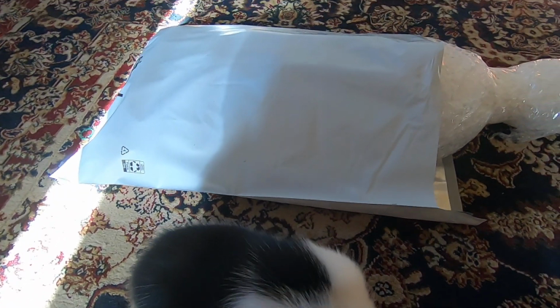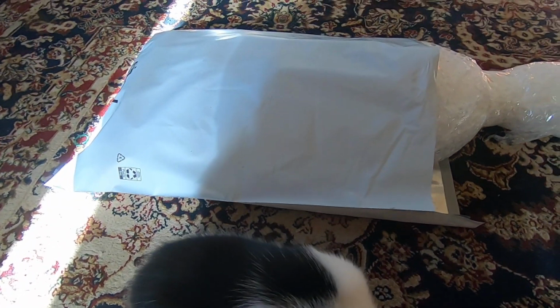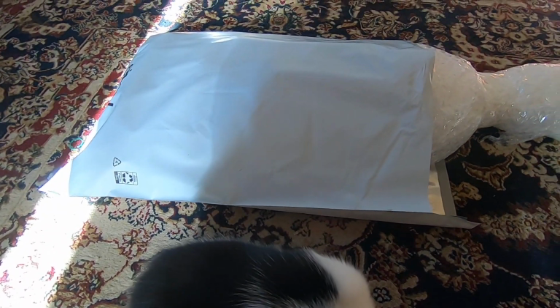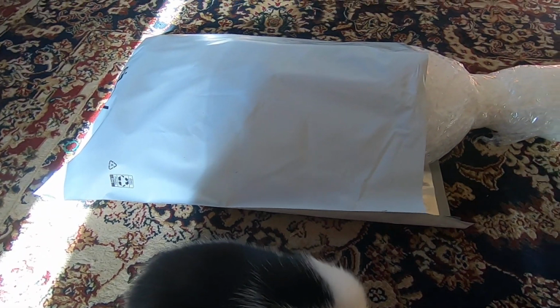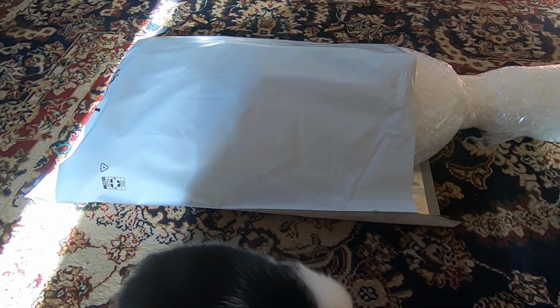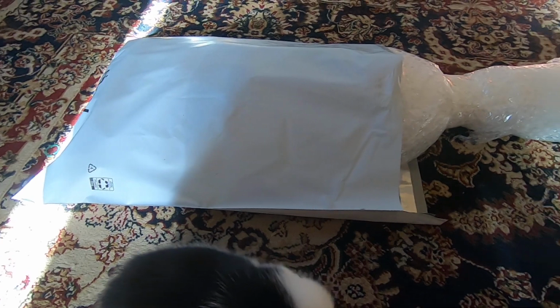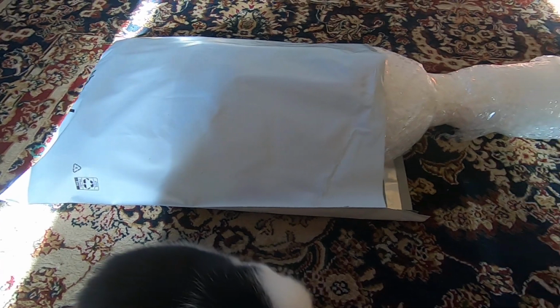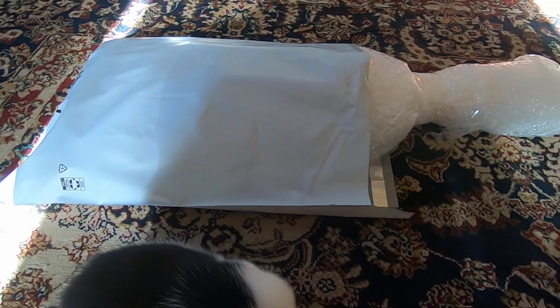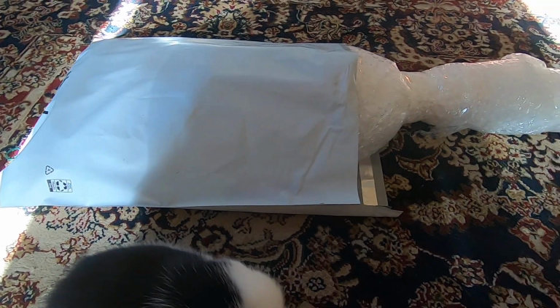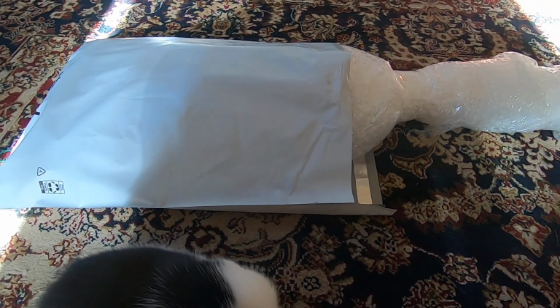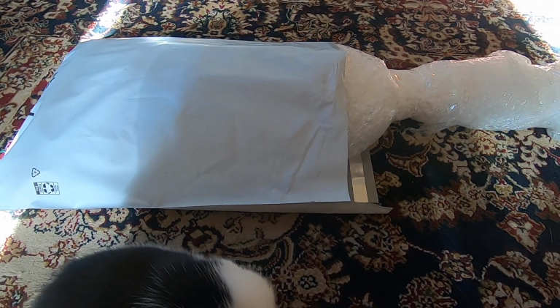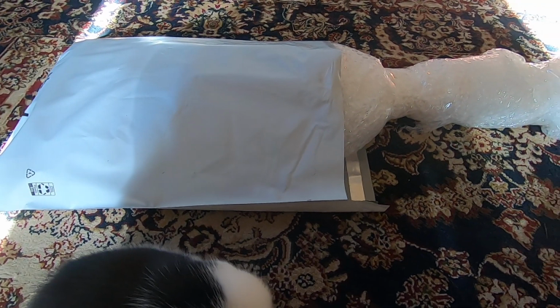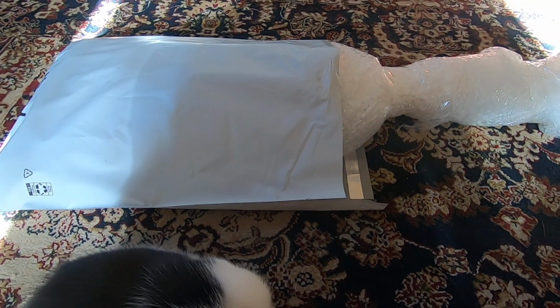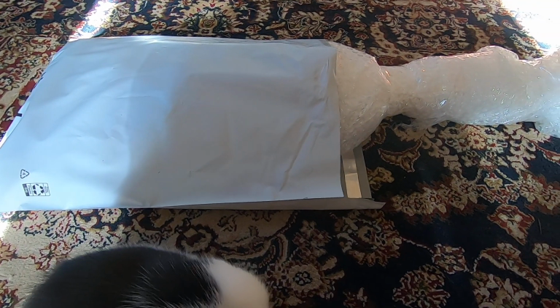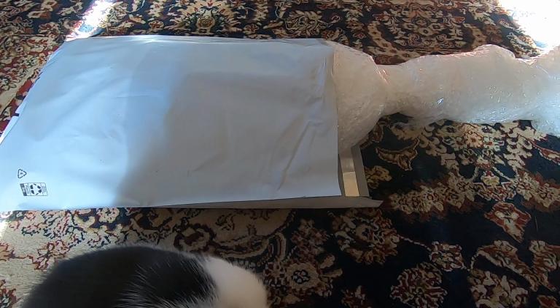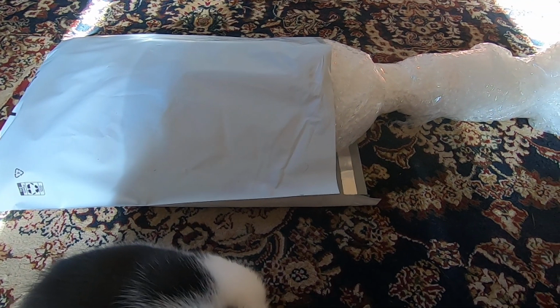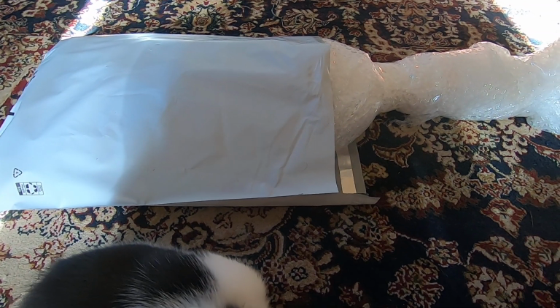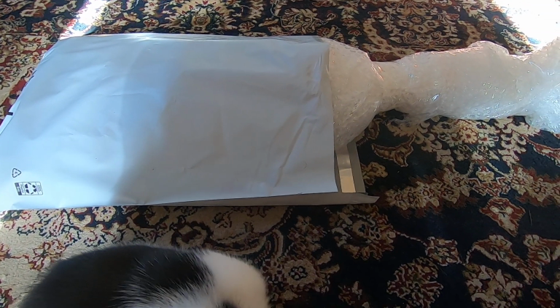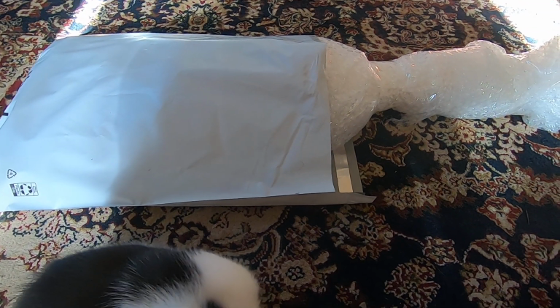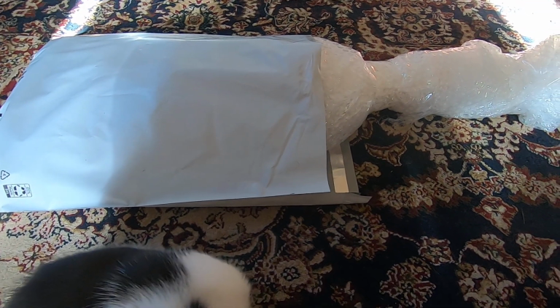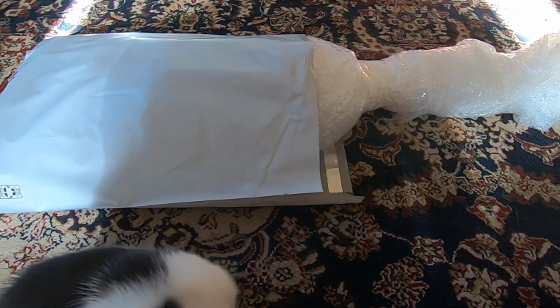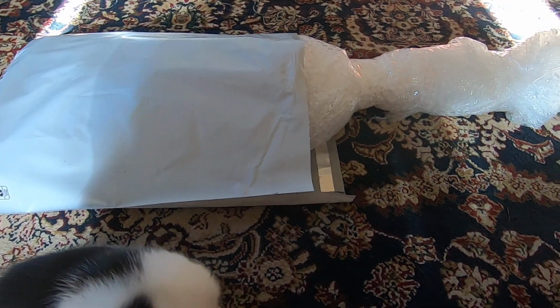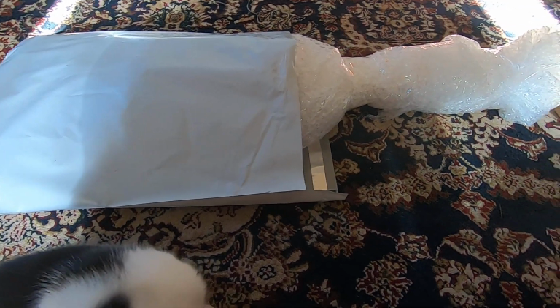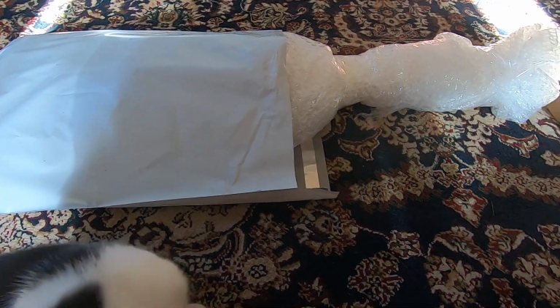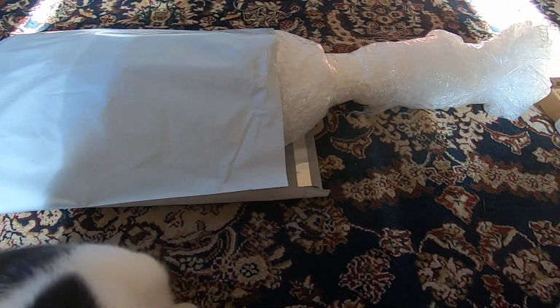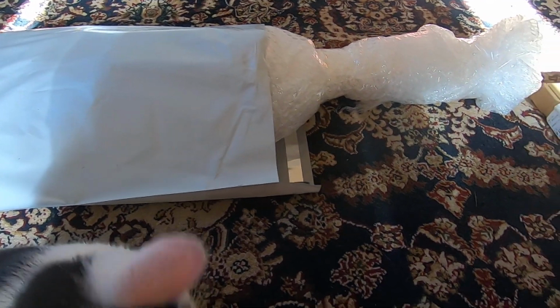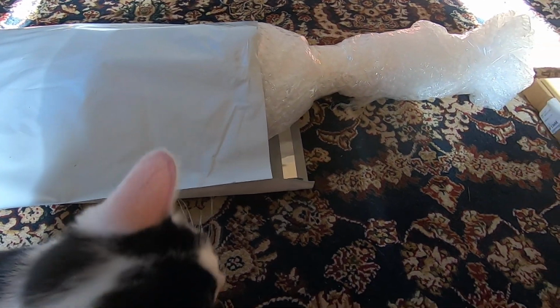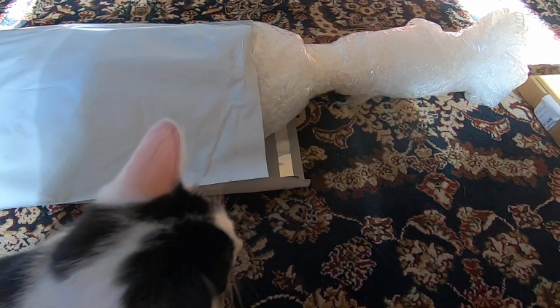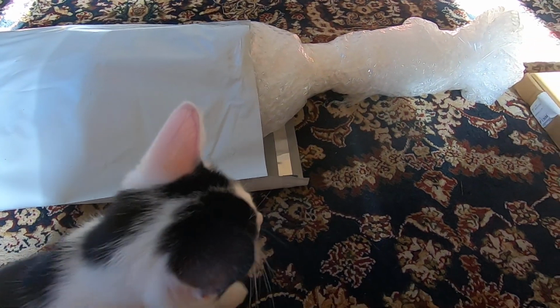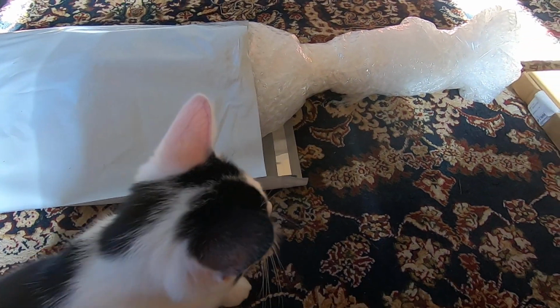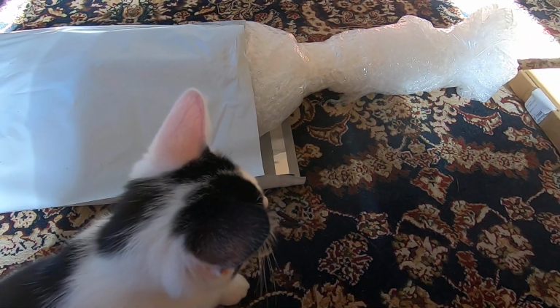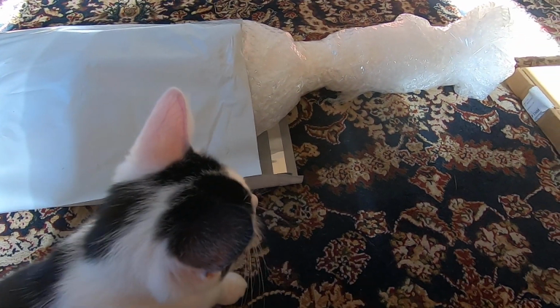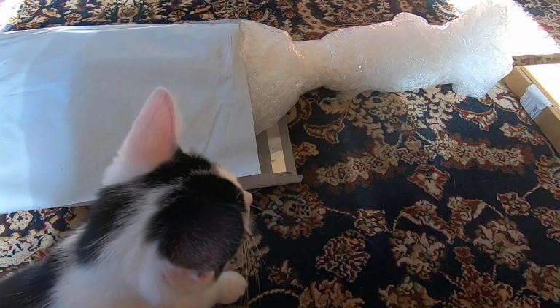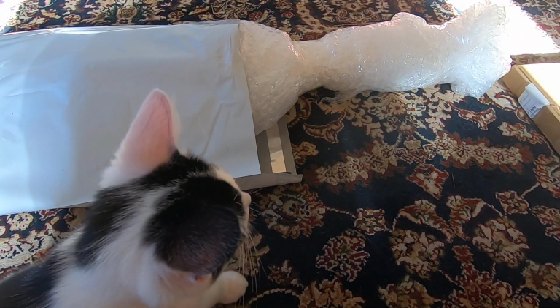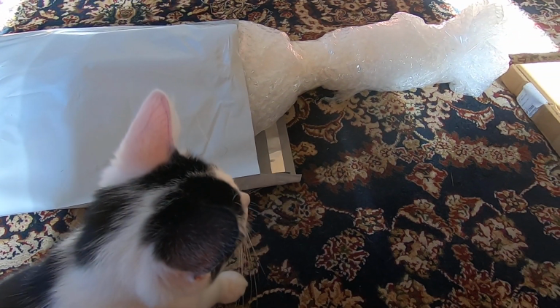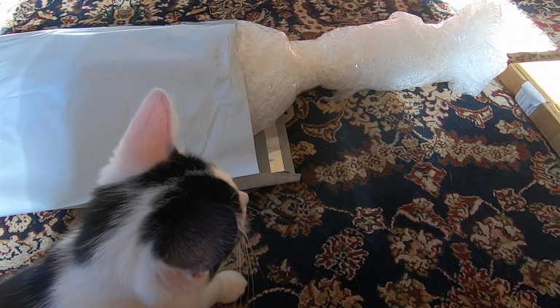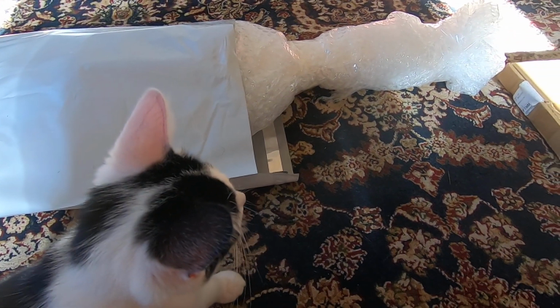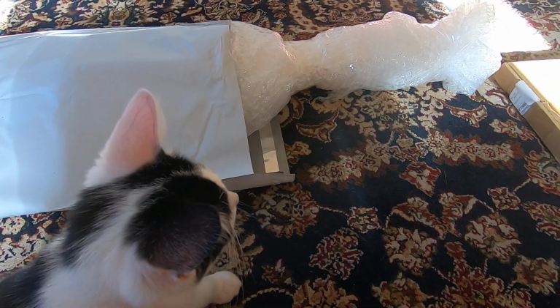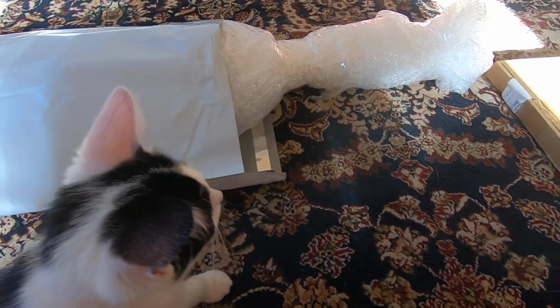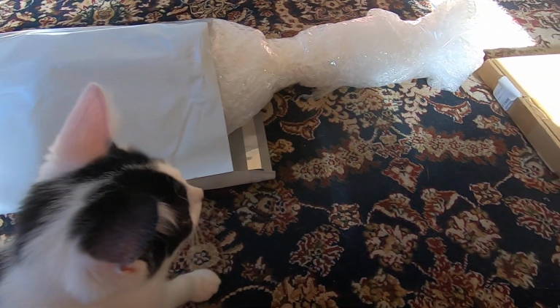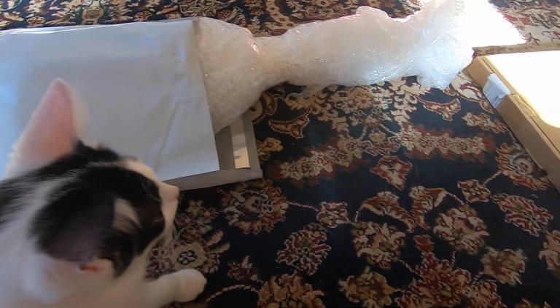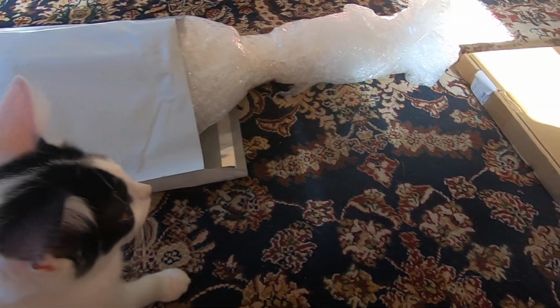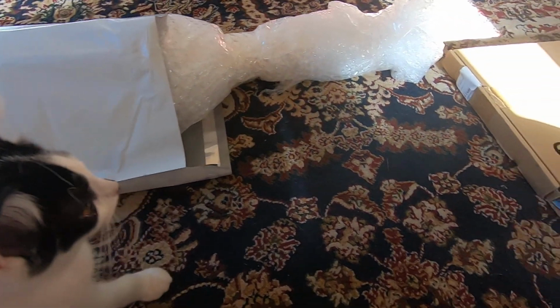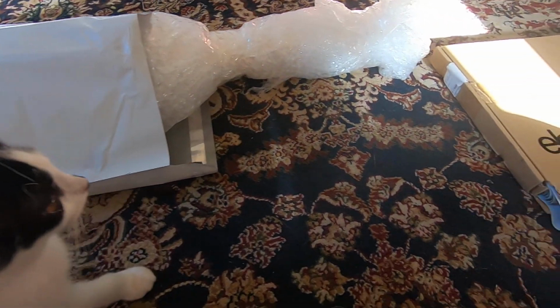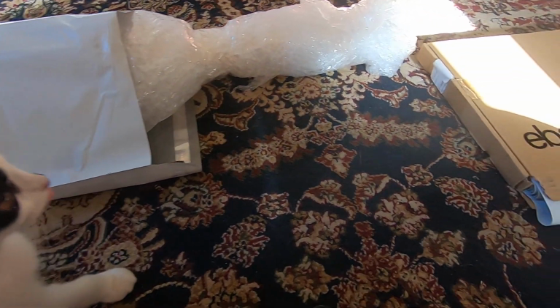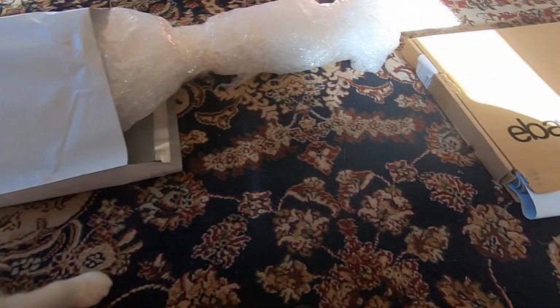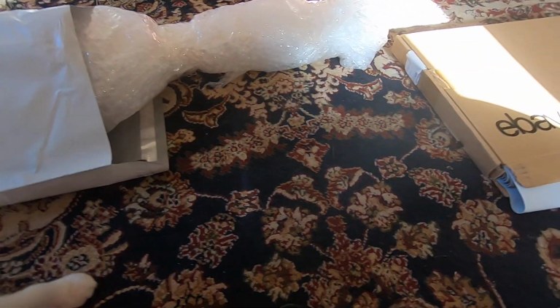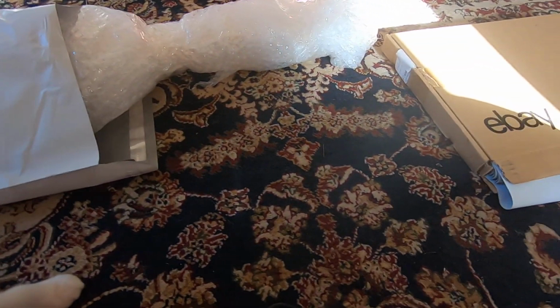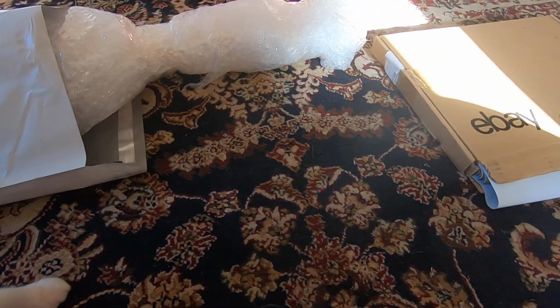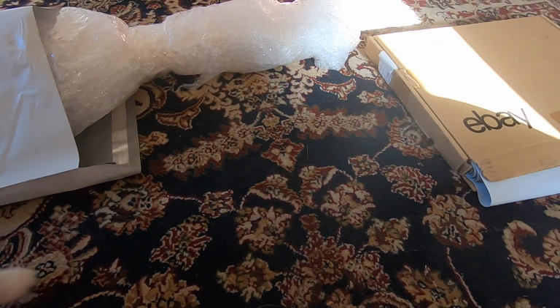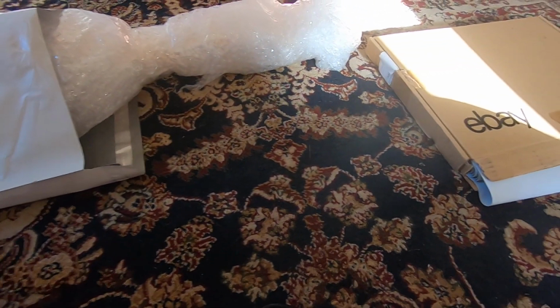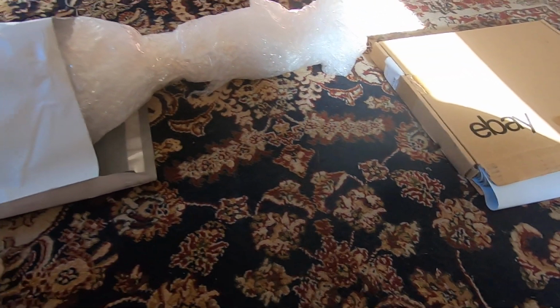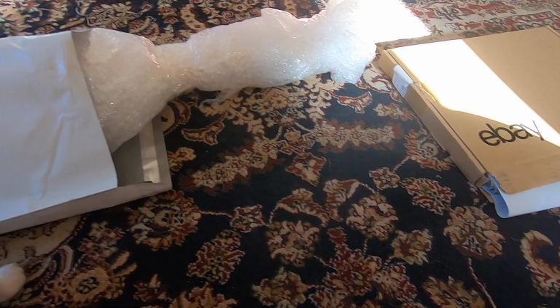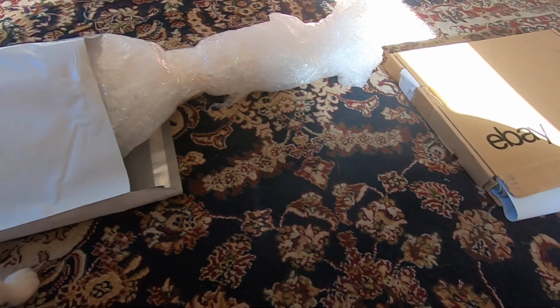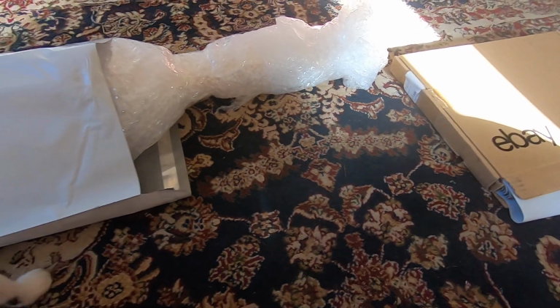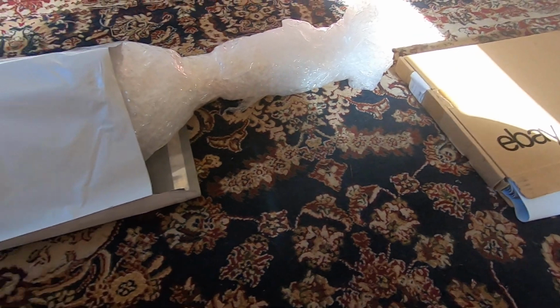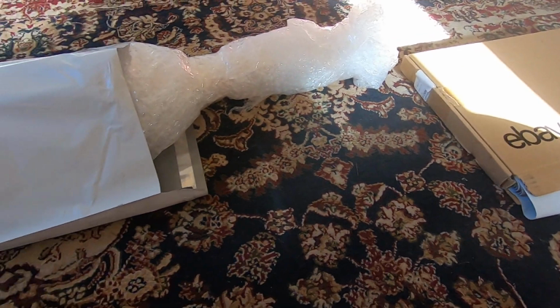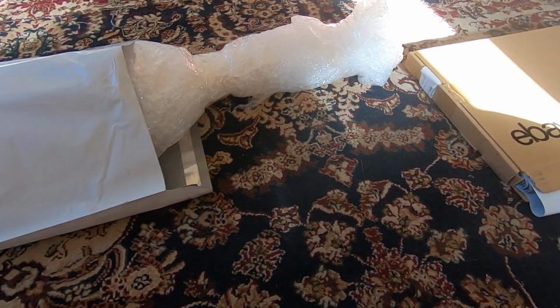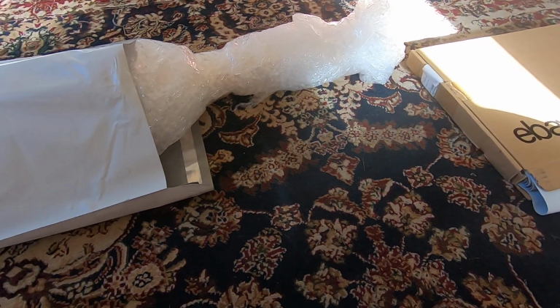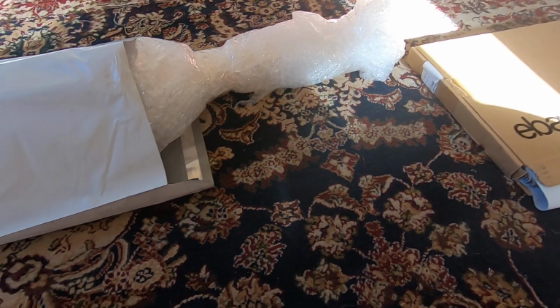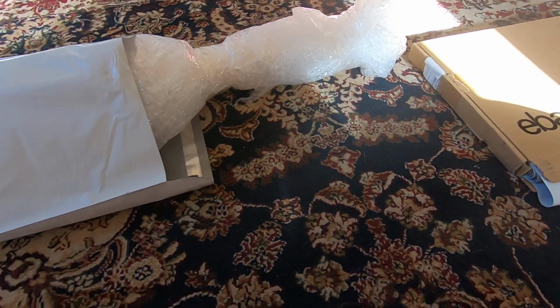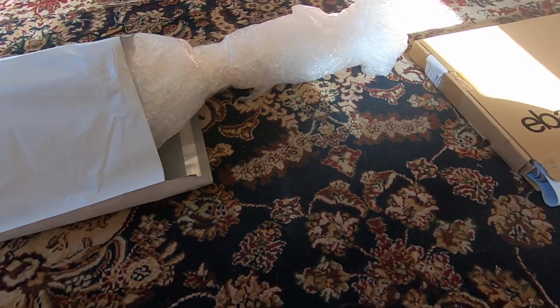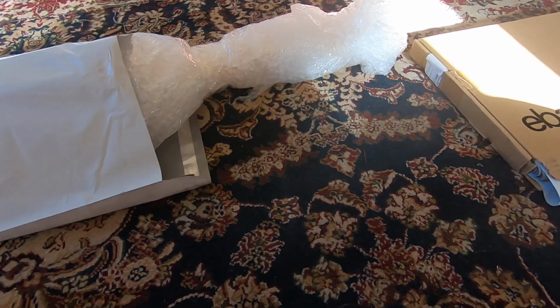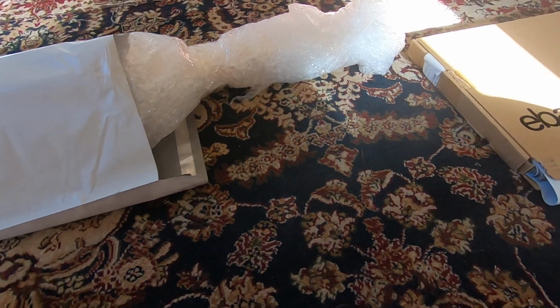Alright, so this is a video on how to ship big items, like Rock Band guitars and stuff like that. I'll make it pretty short and sweet.